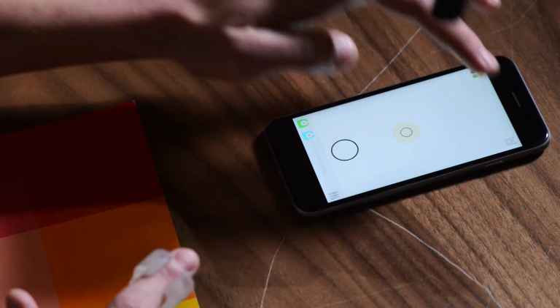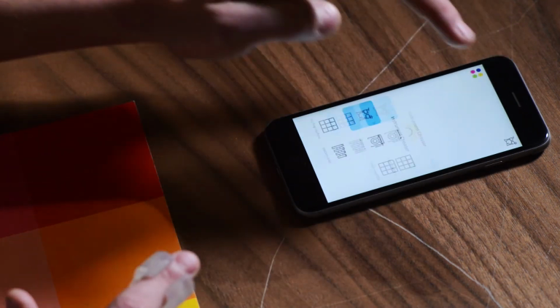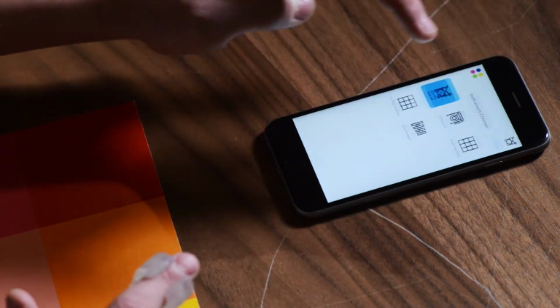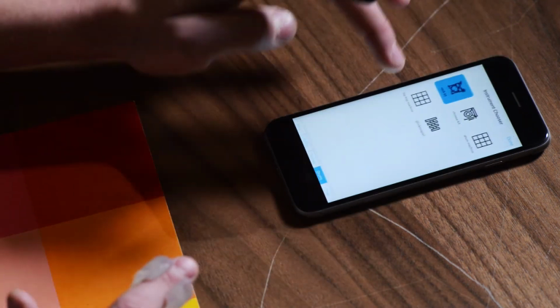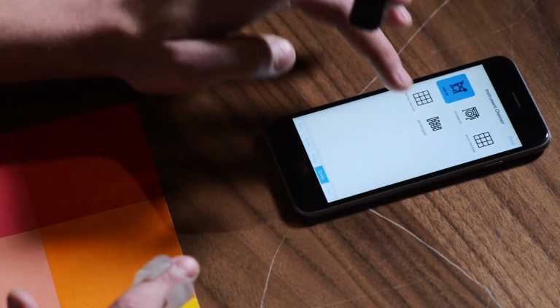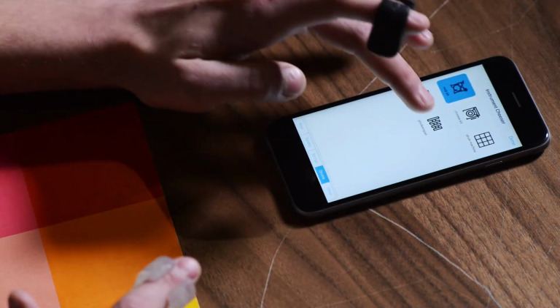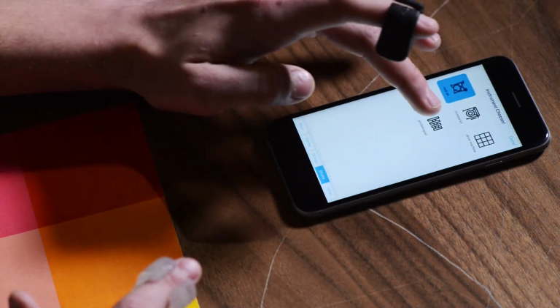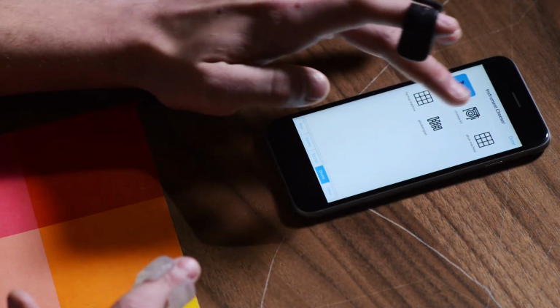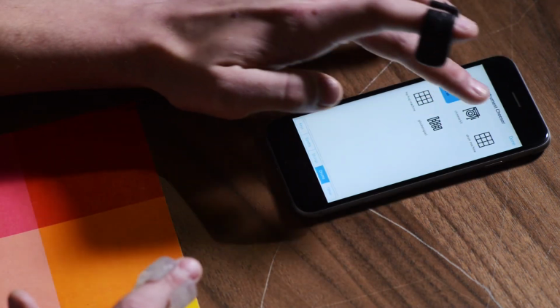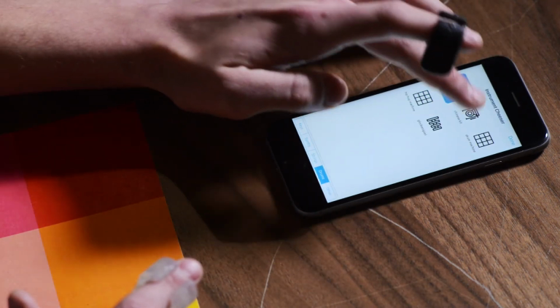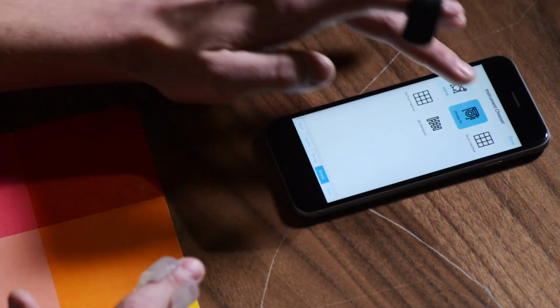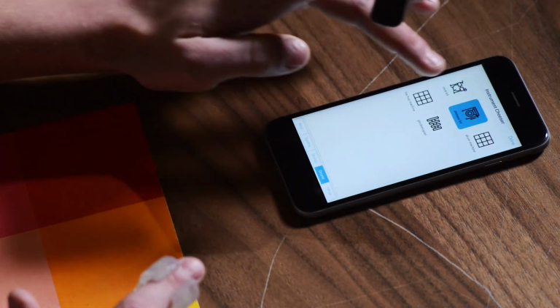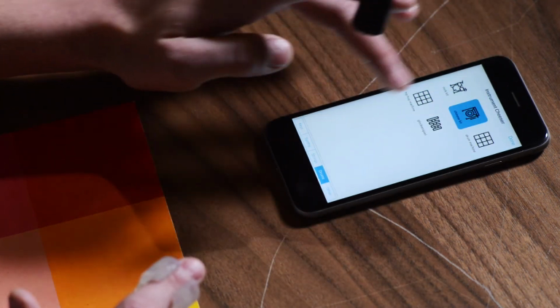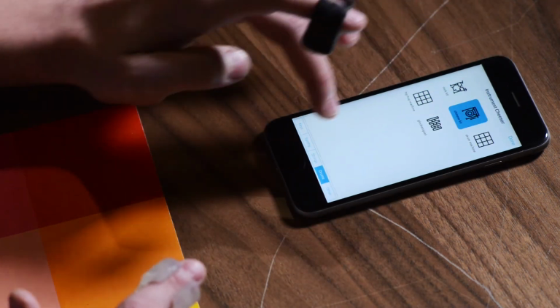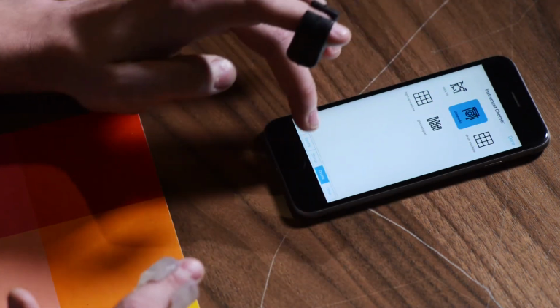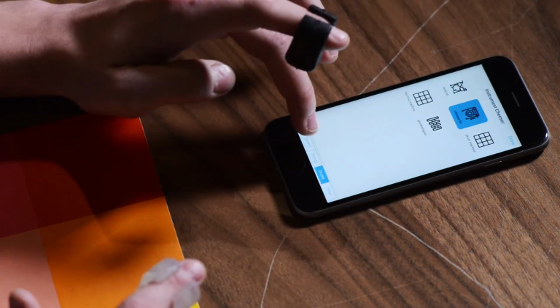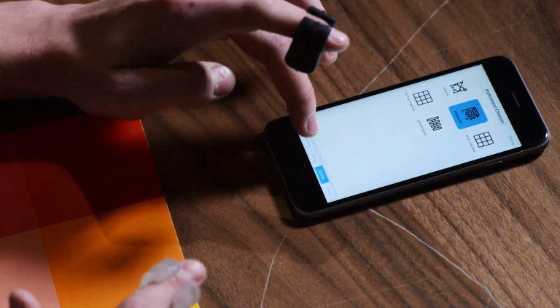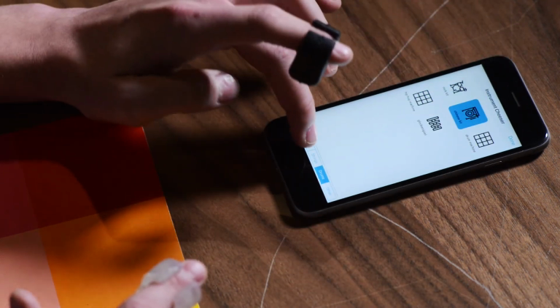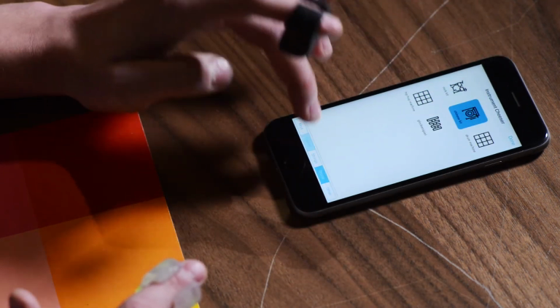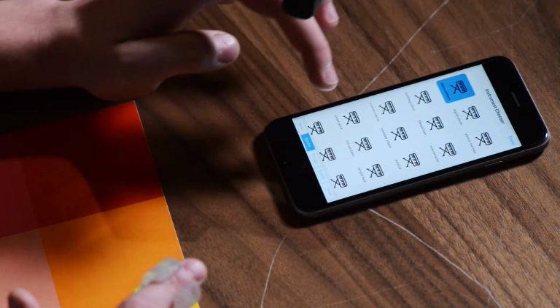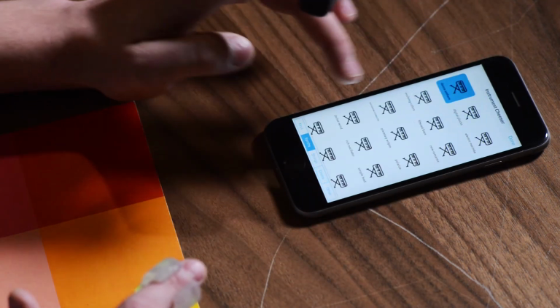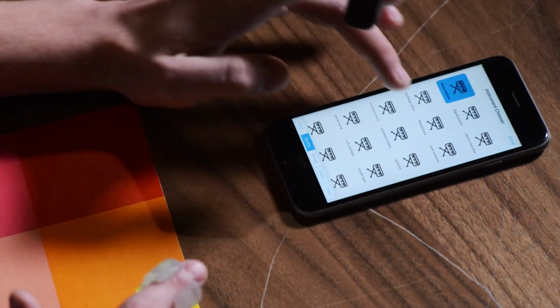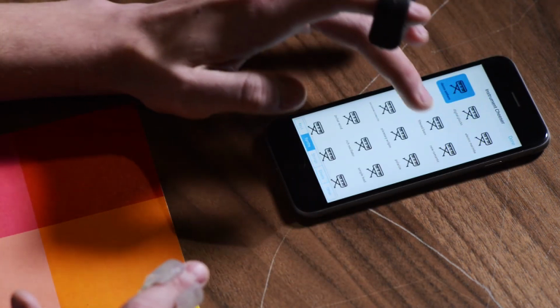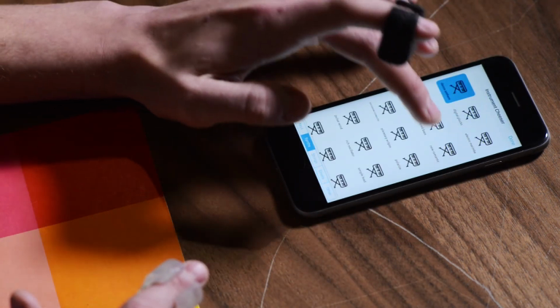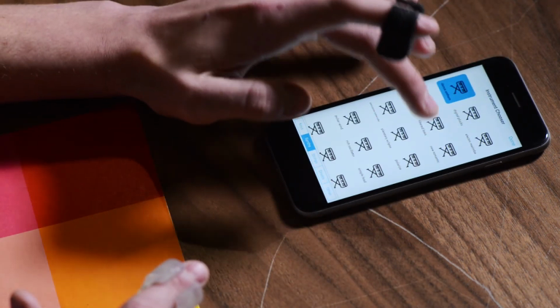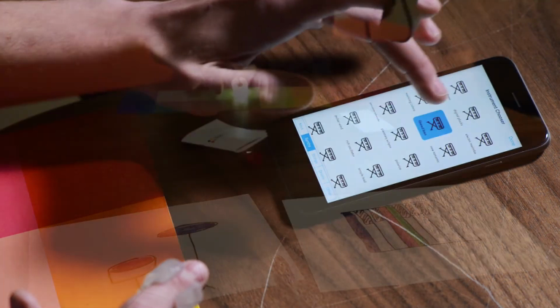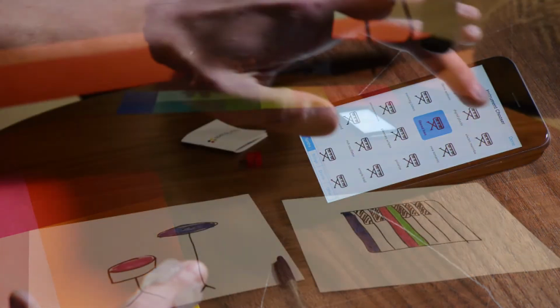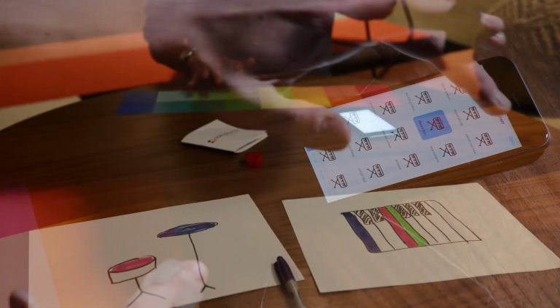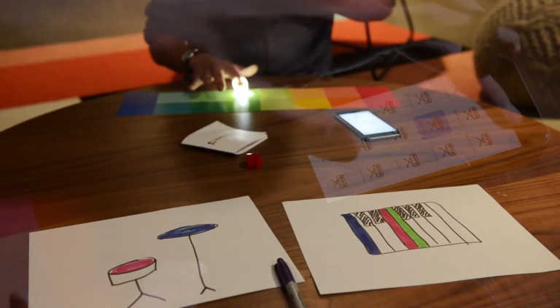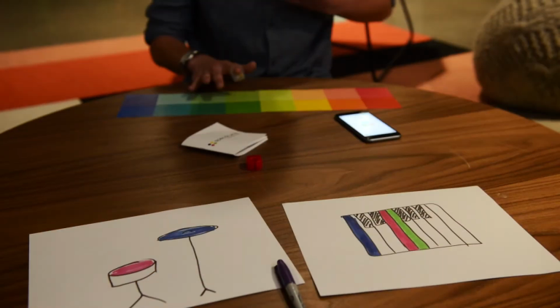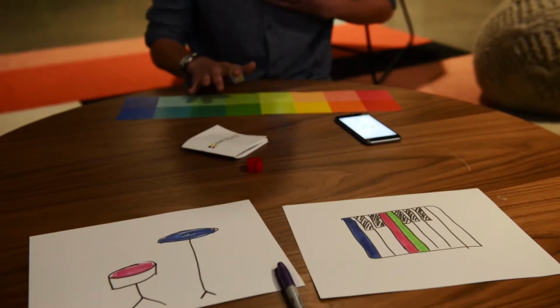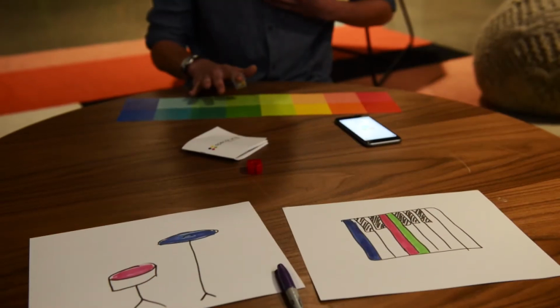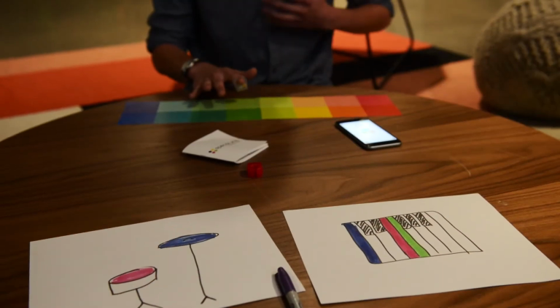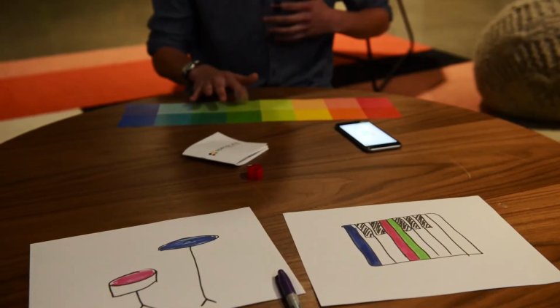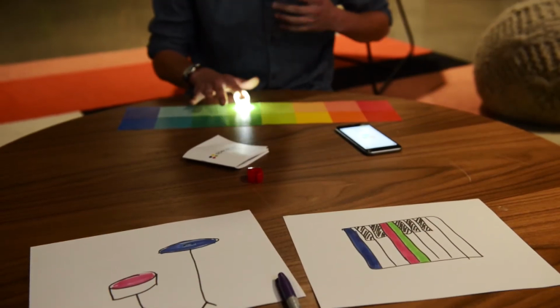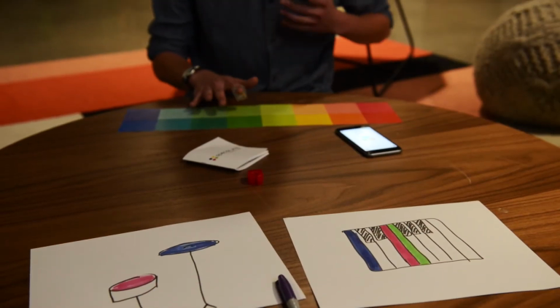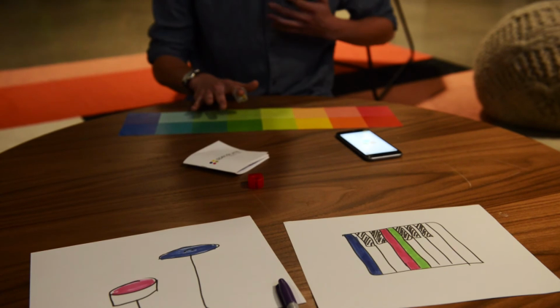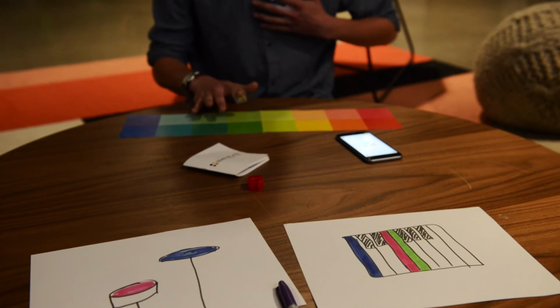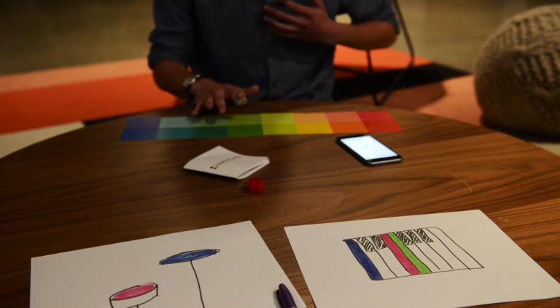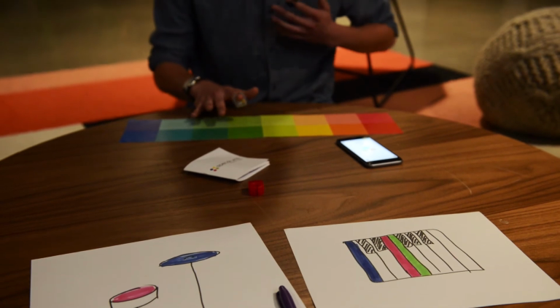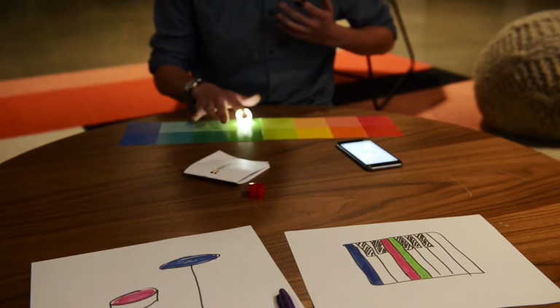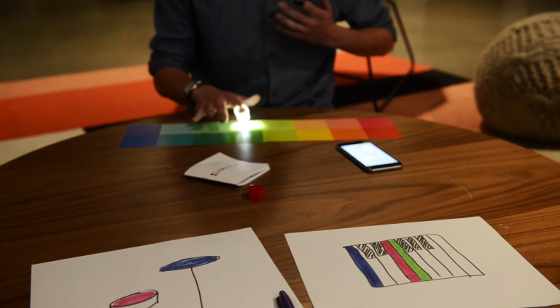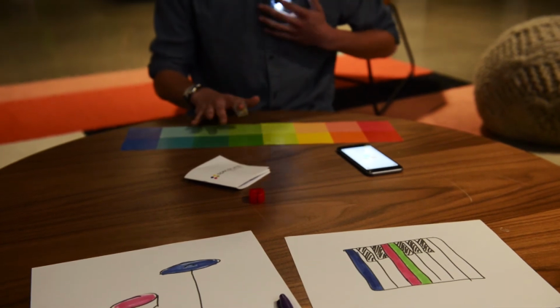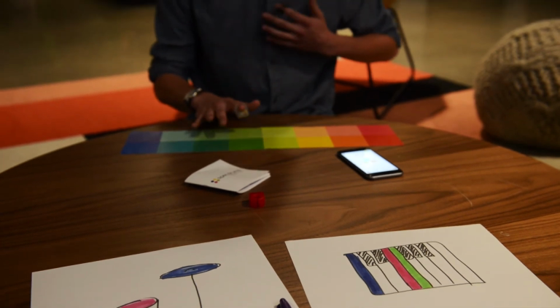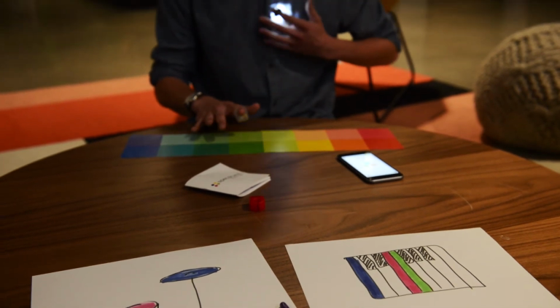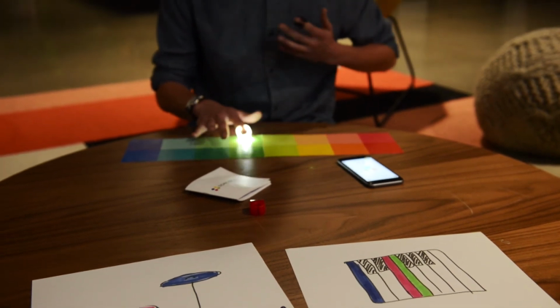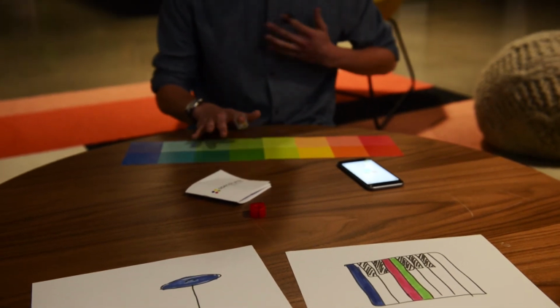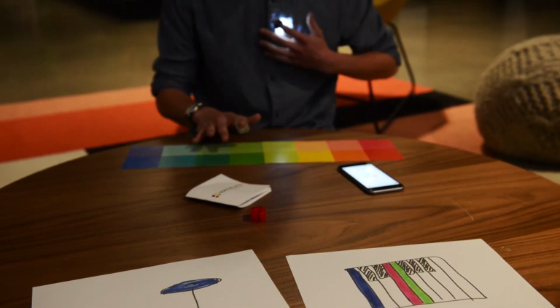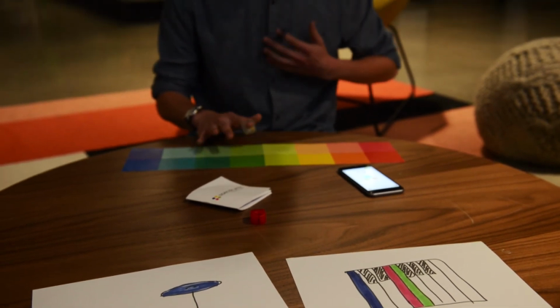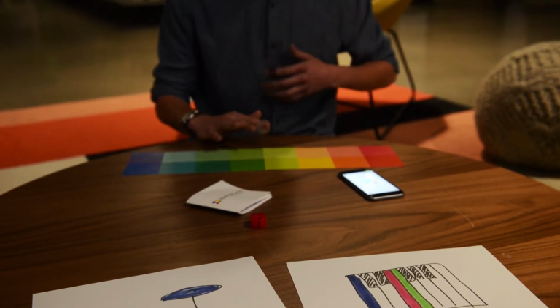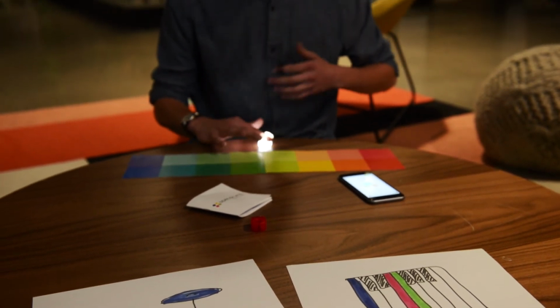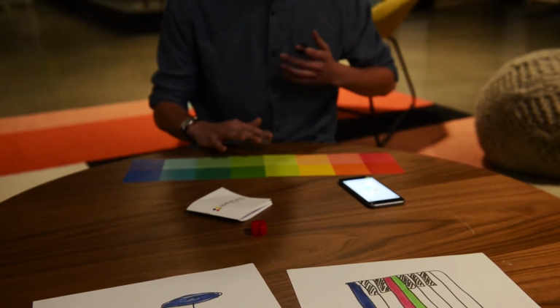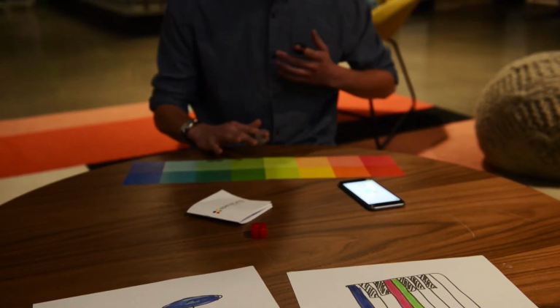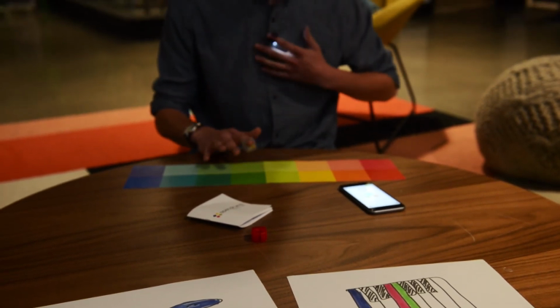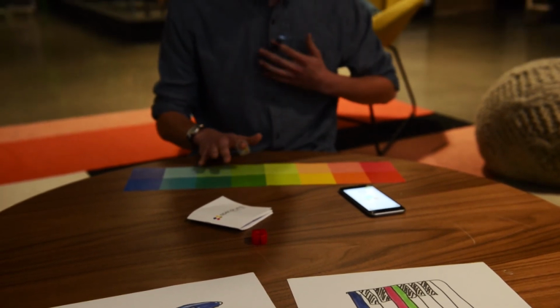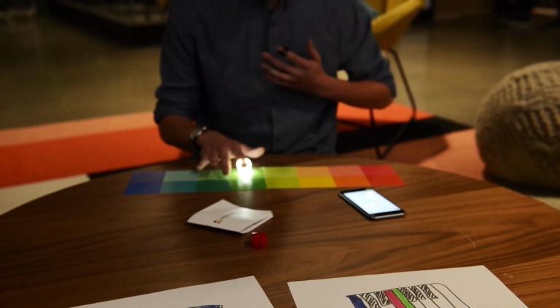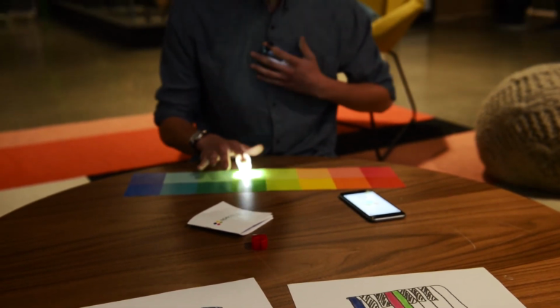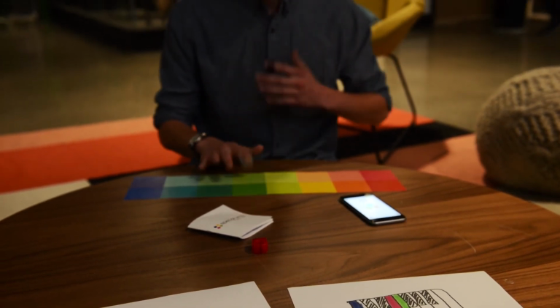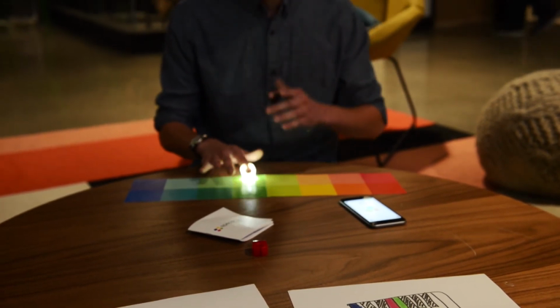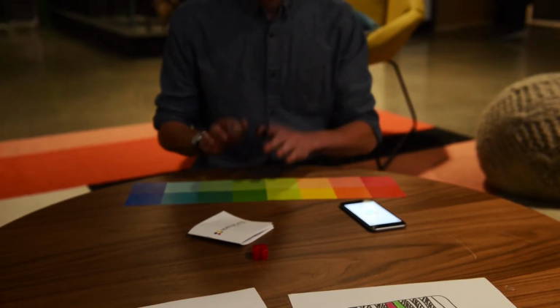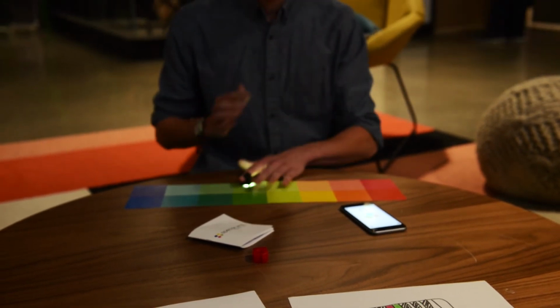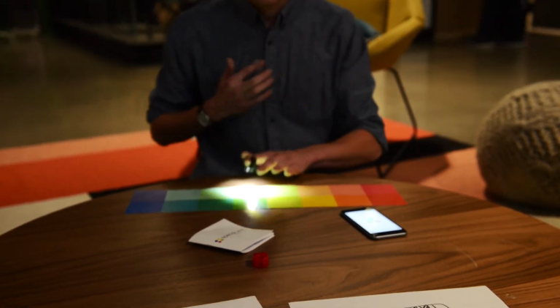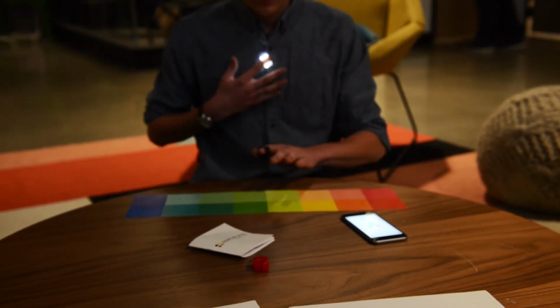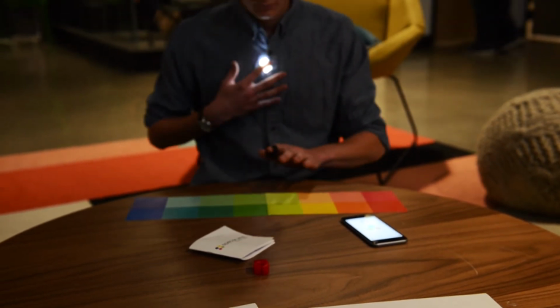Right now we're doing pre-orders to start manufacturing, and then we're going to do a Kickstarter, which will be used to fund further product development.